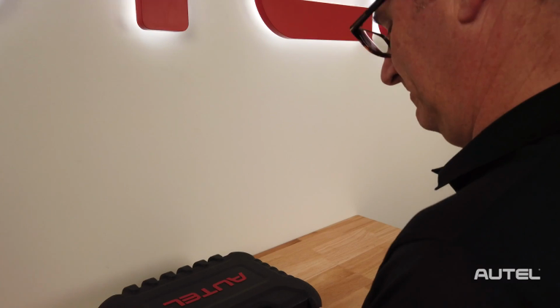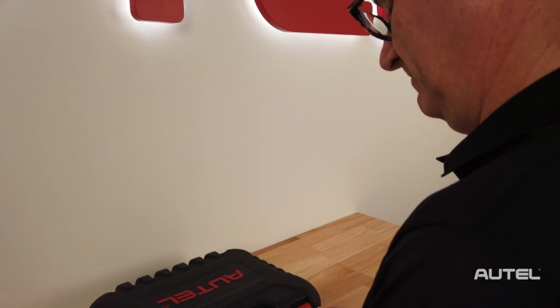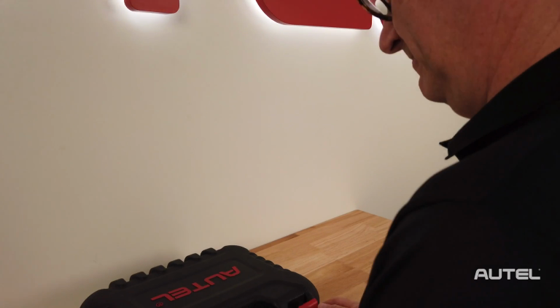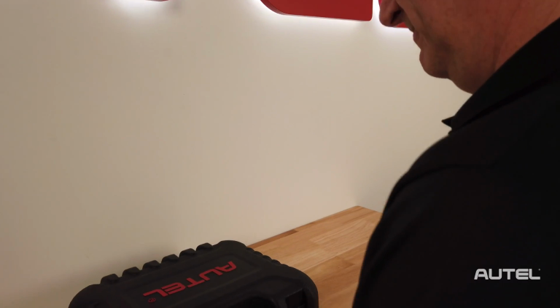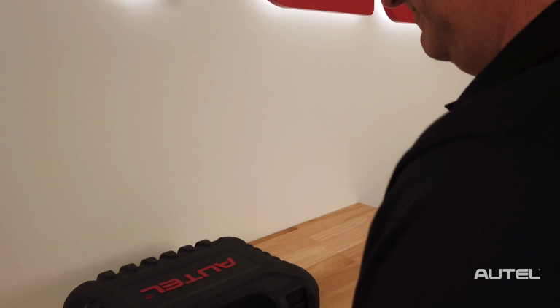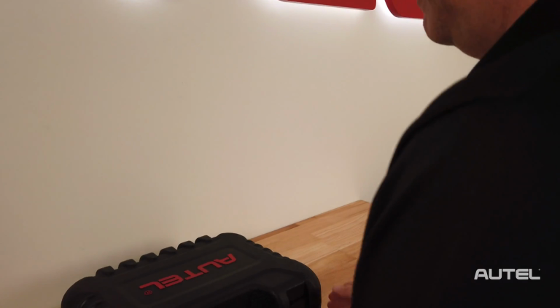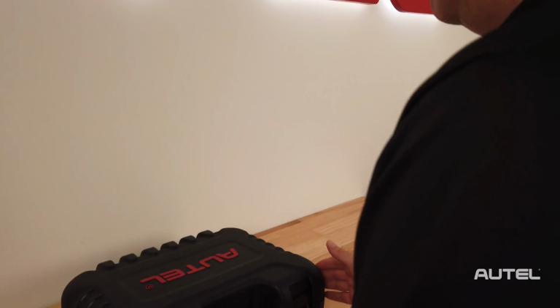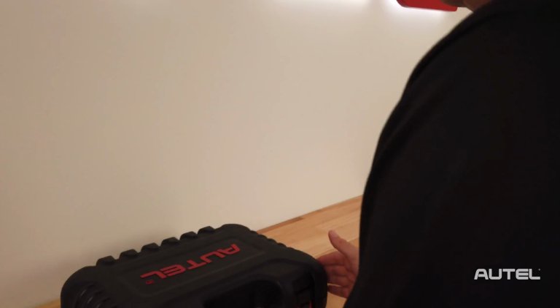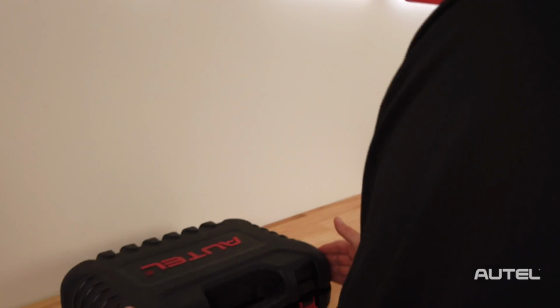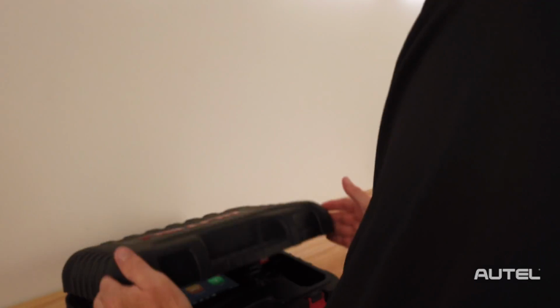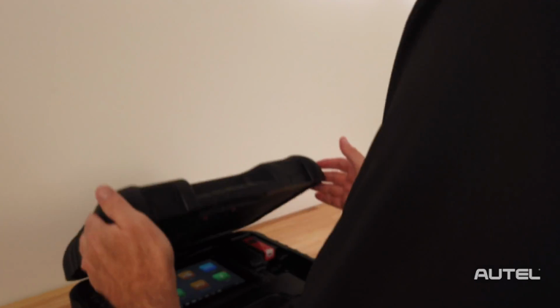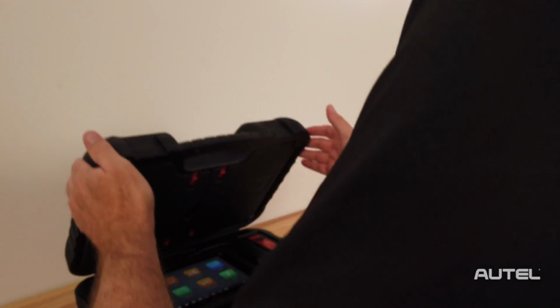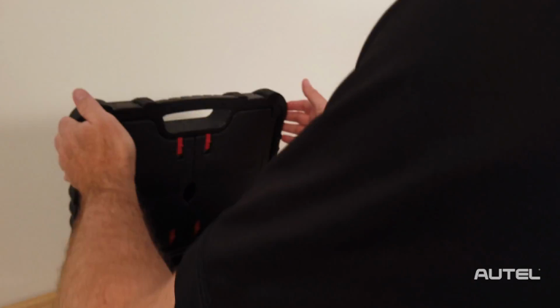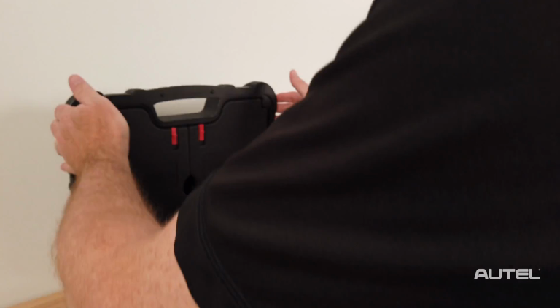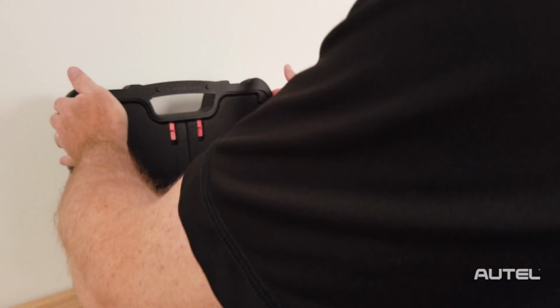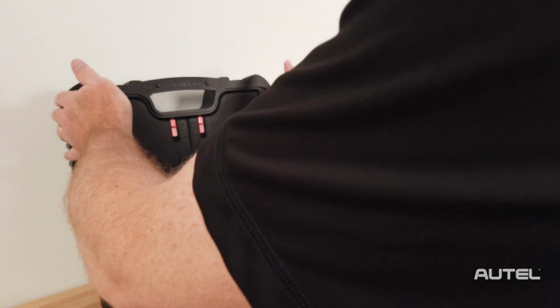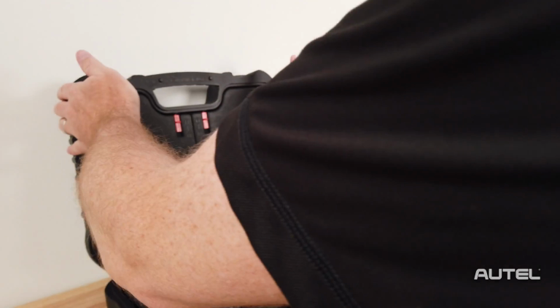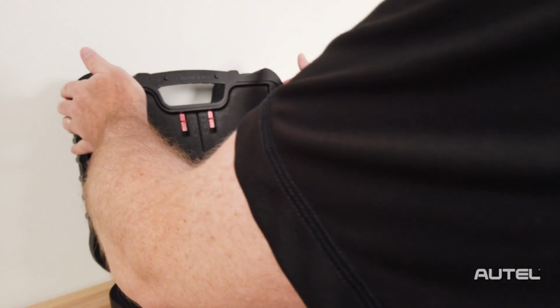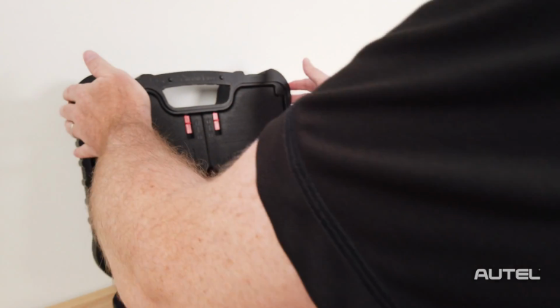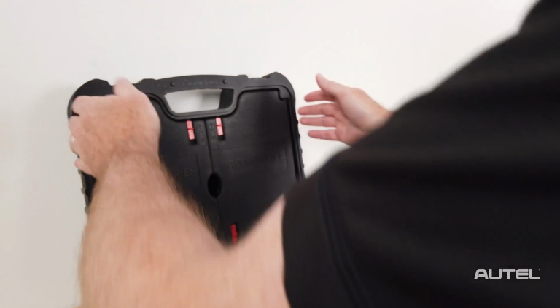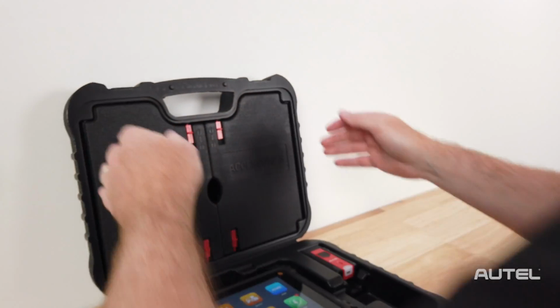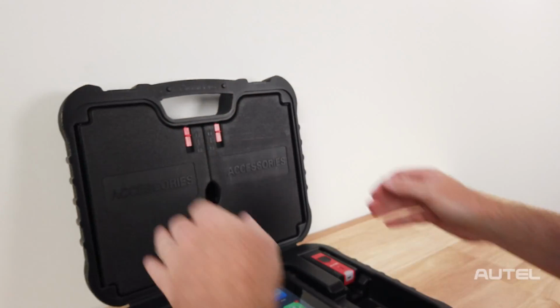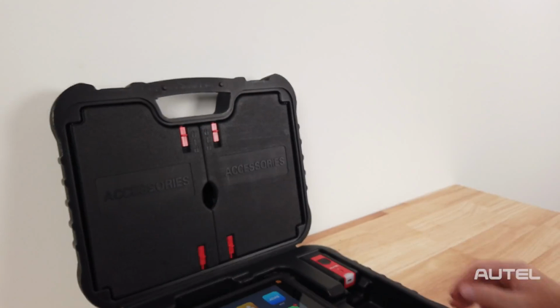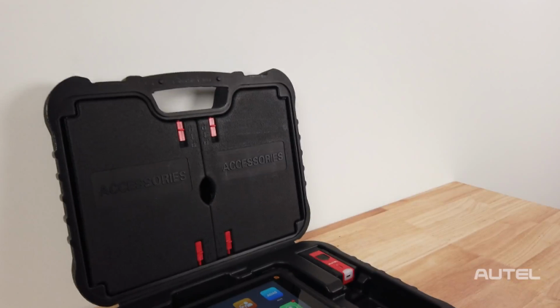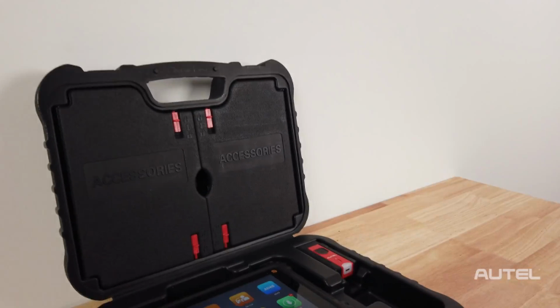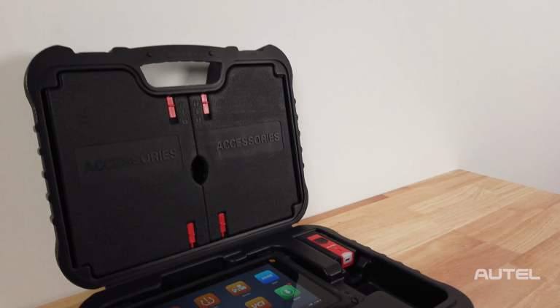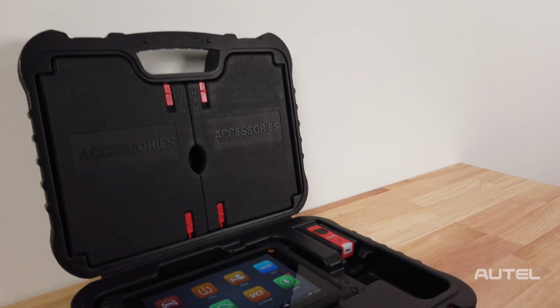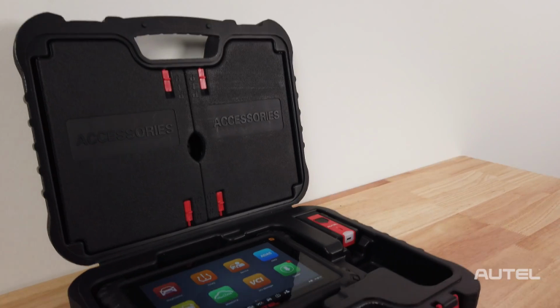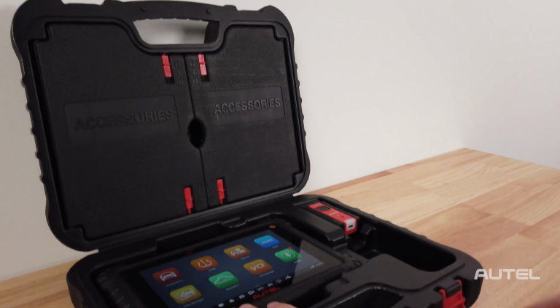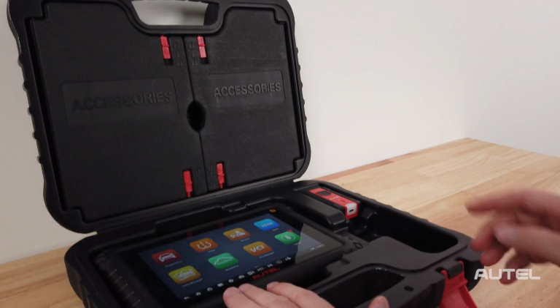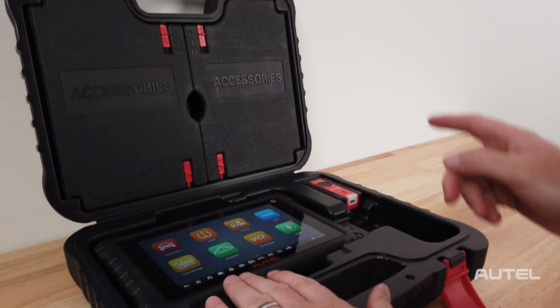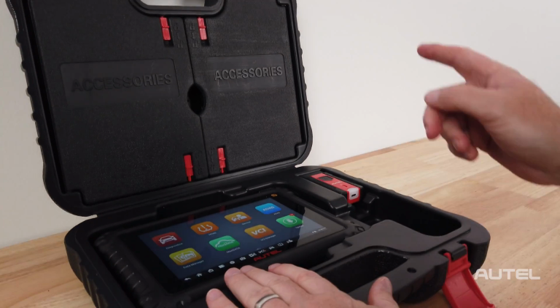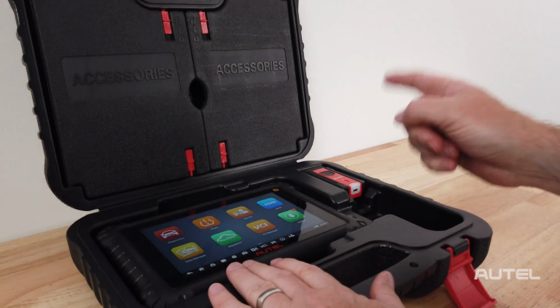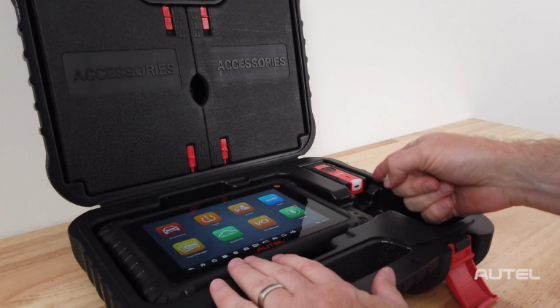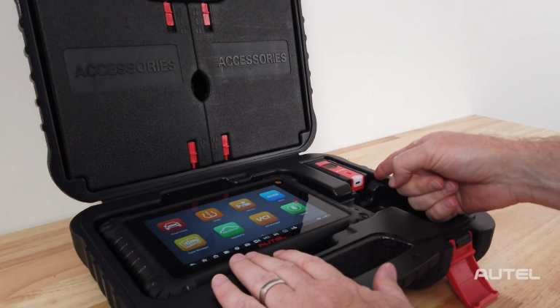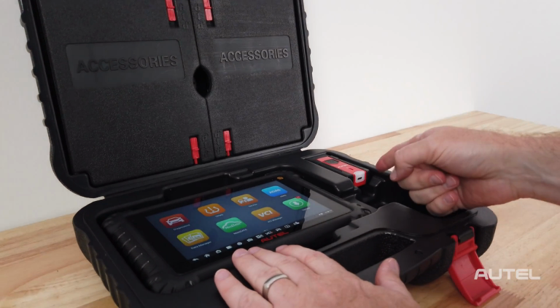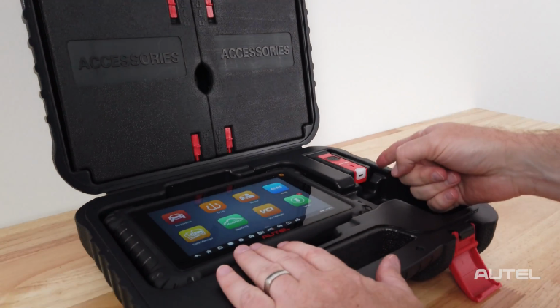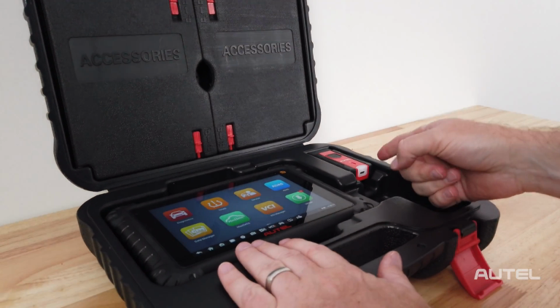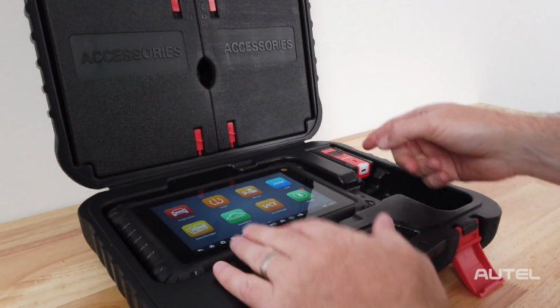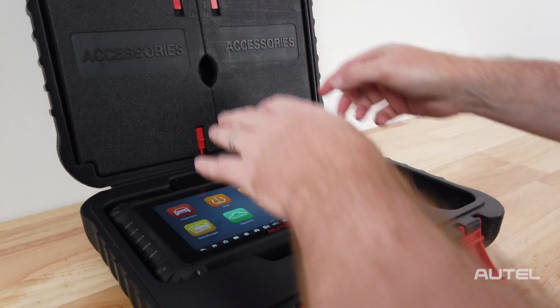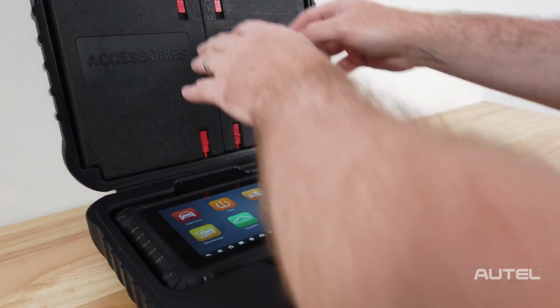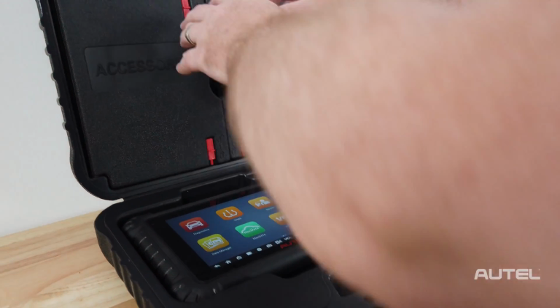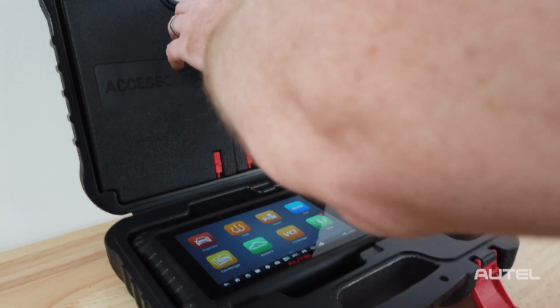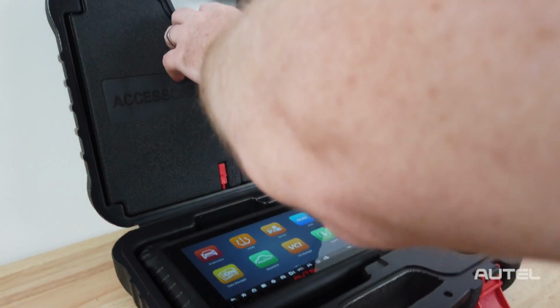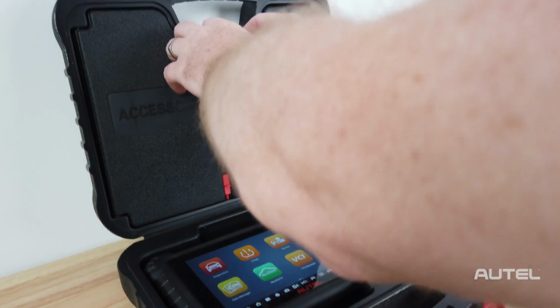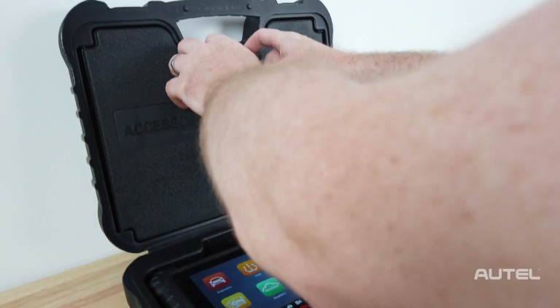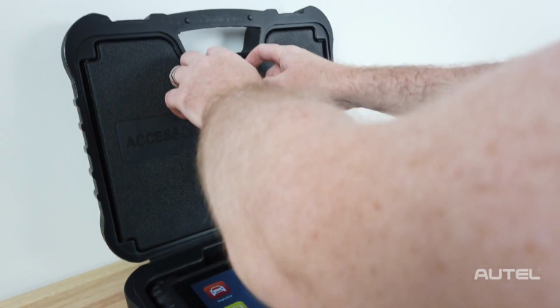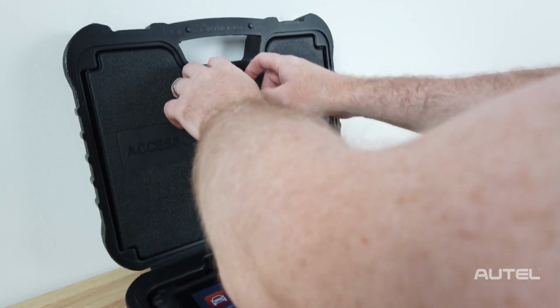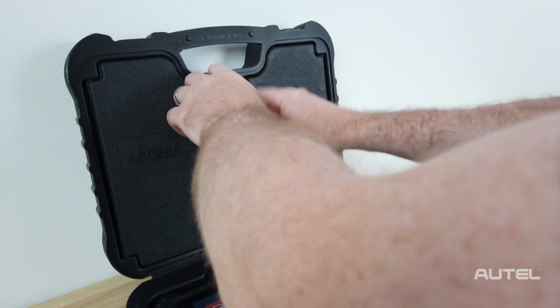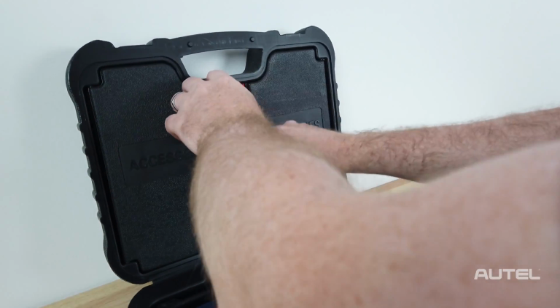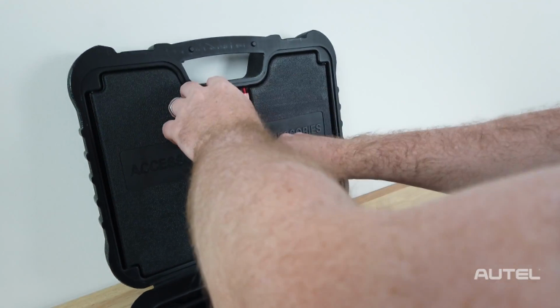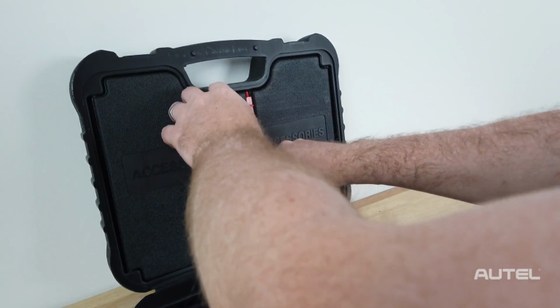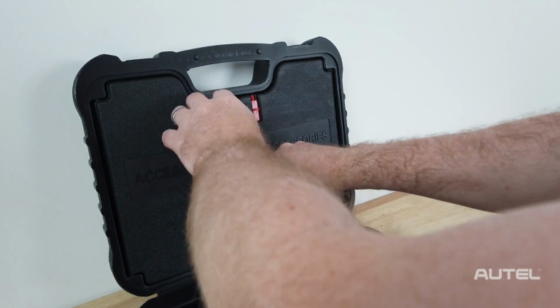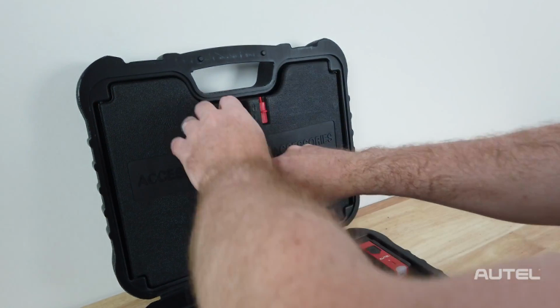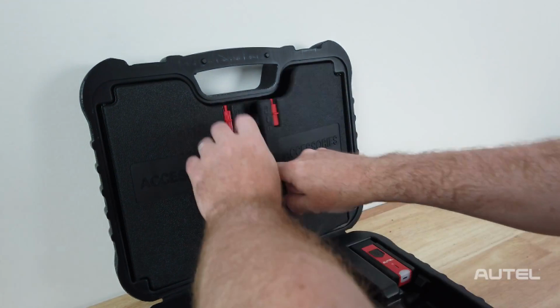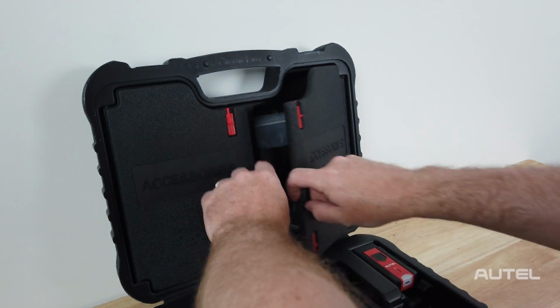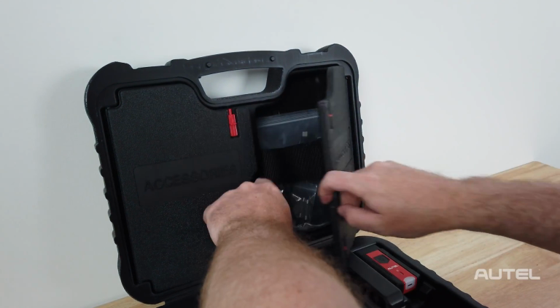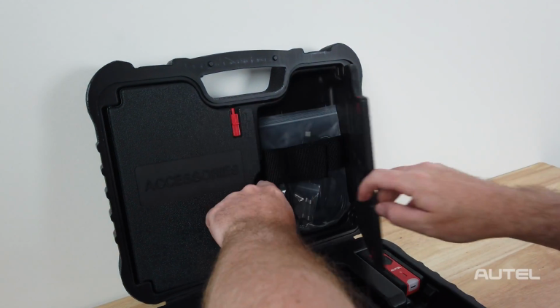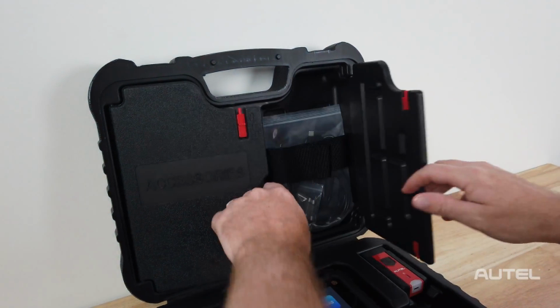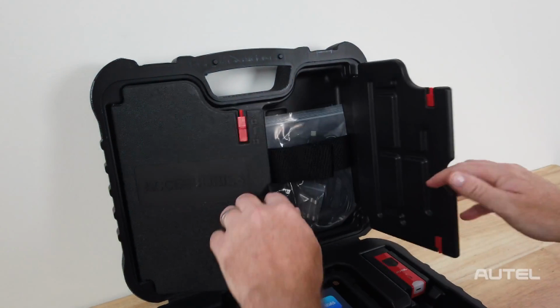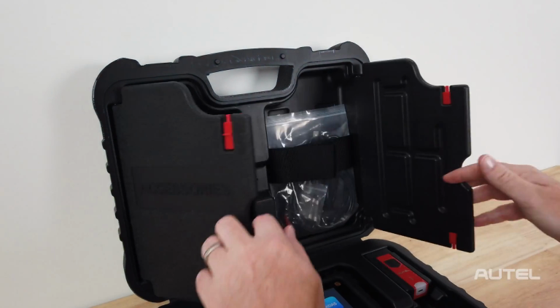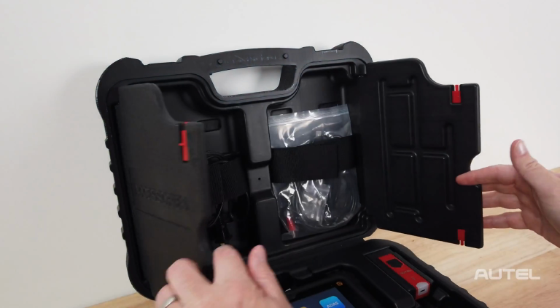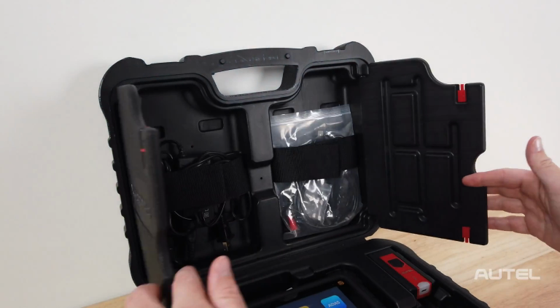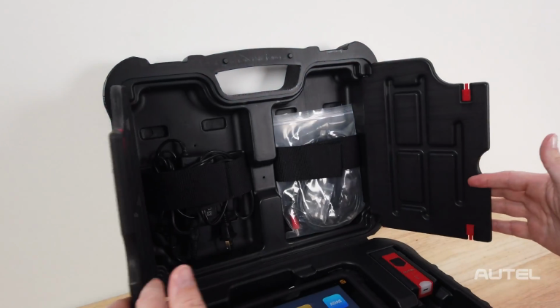Inside the hard case, you will find your MS906 Pro TS, your VCI200, as well as your power adapters.